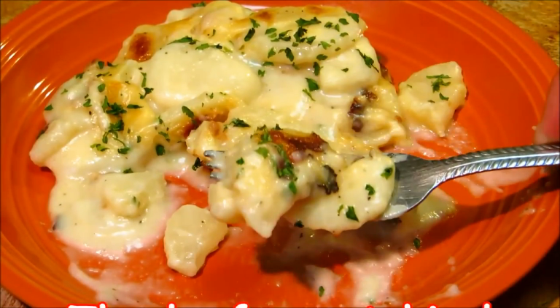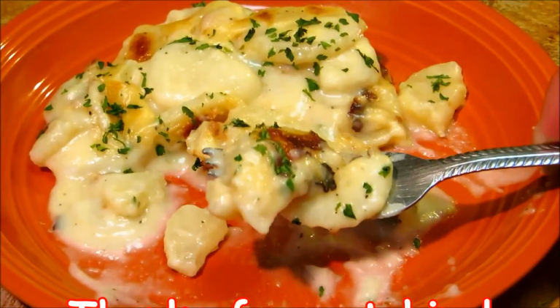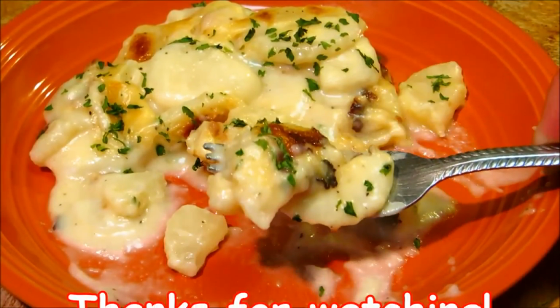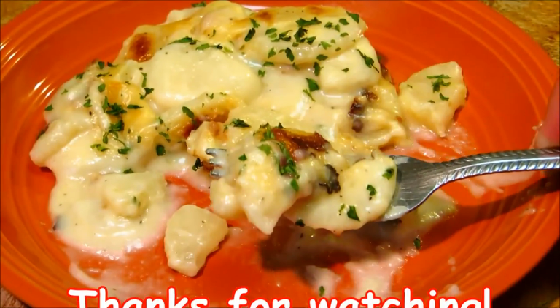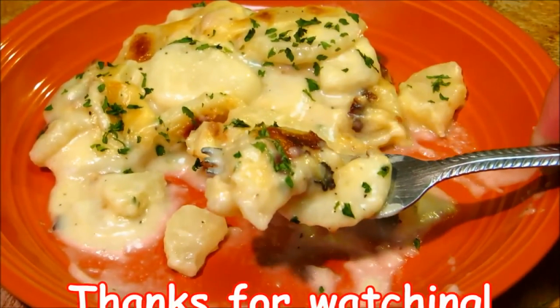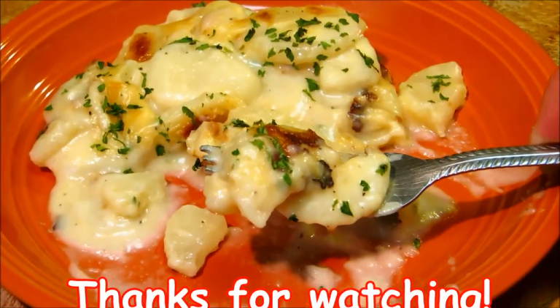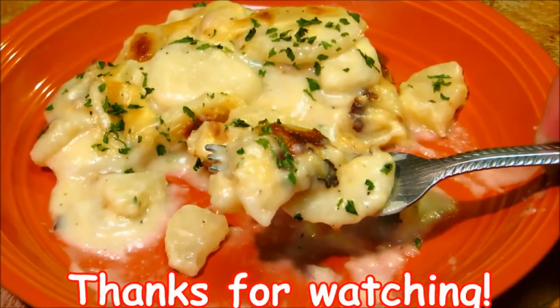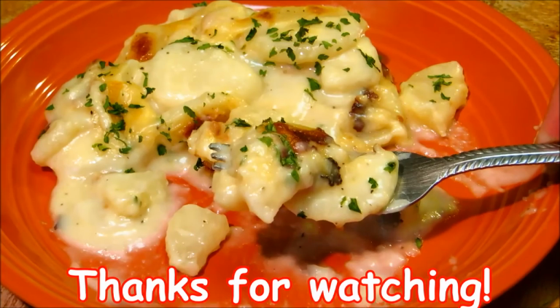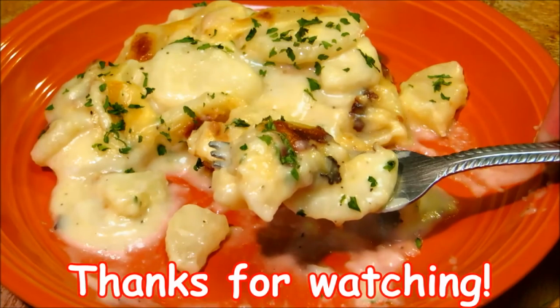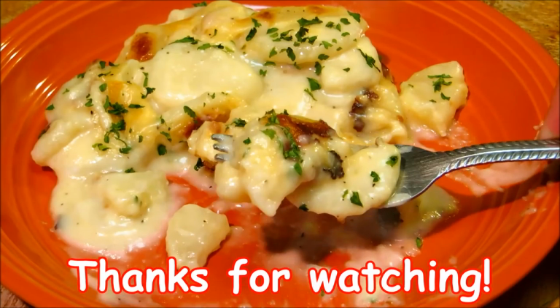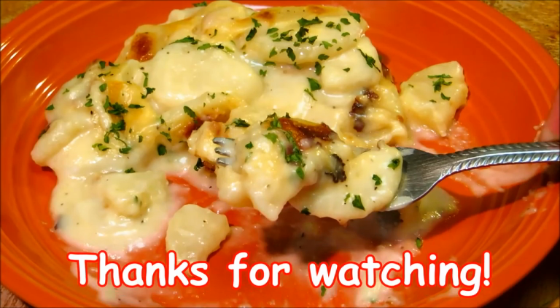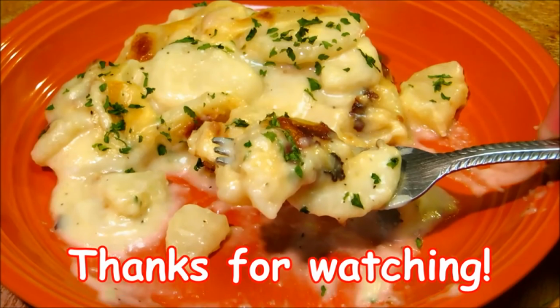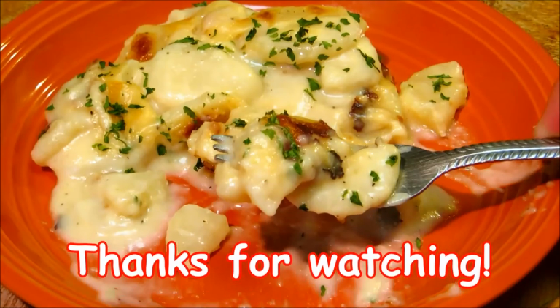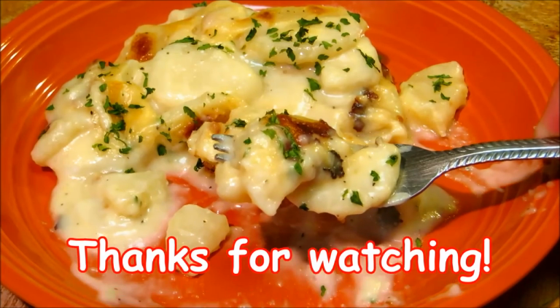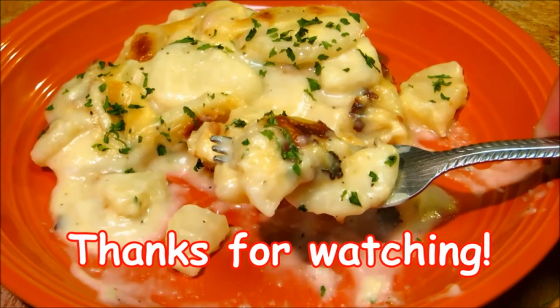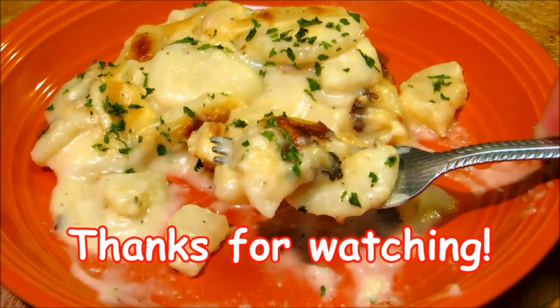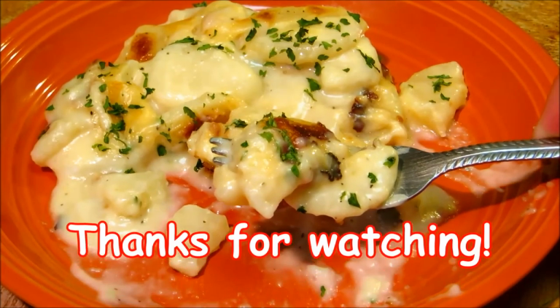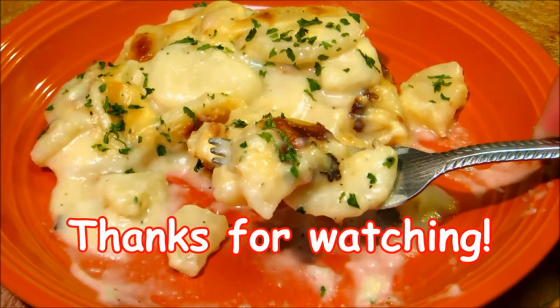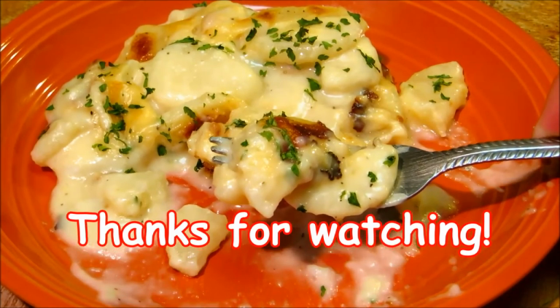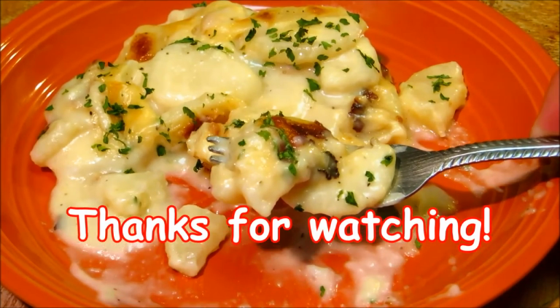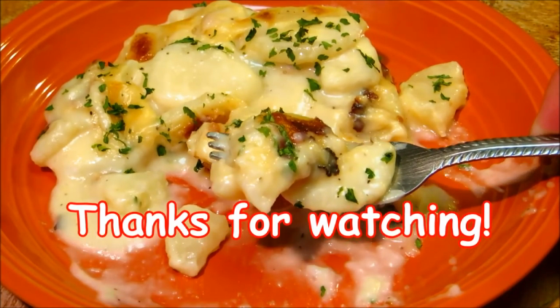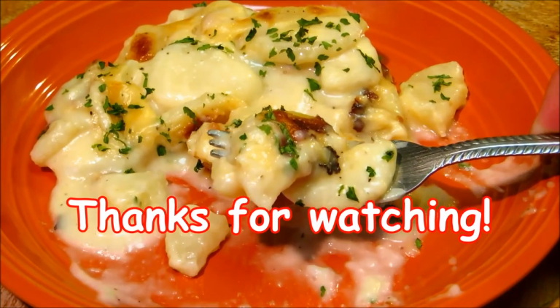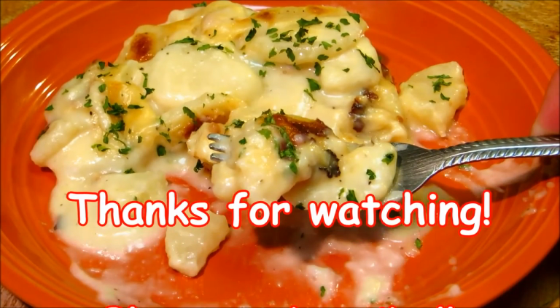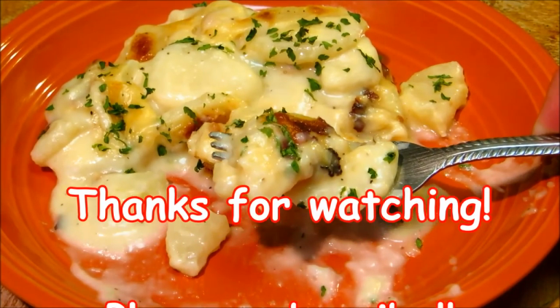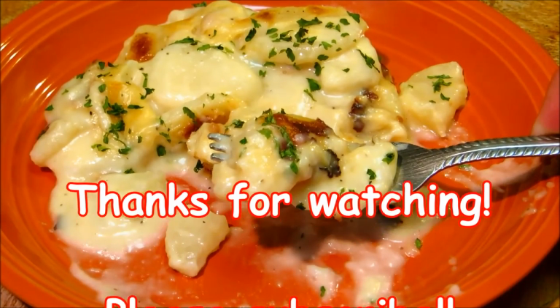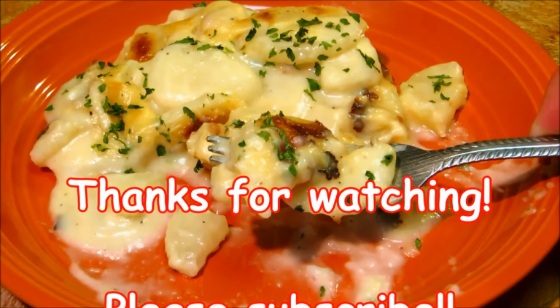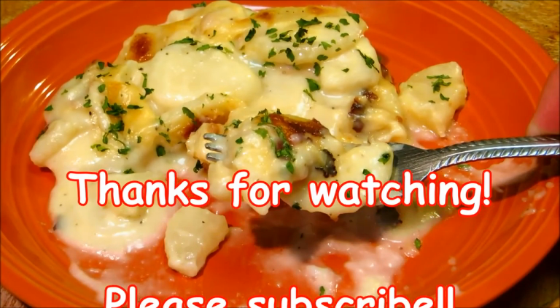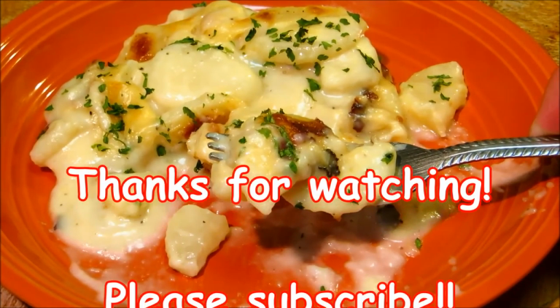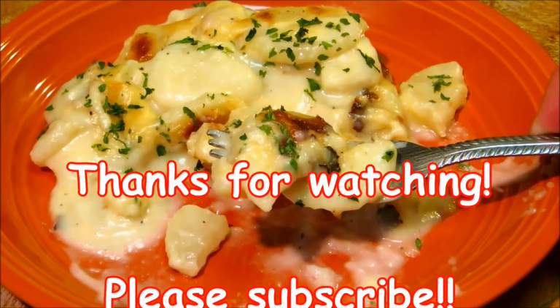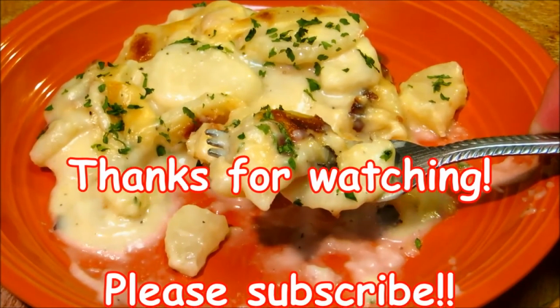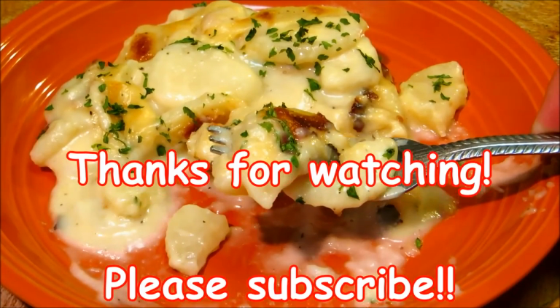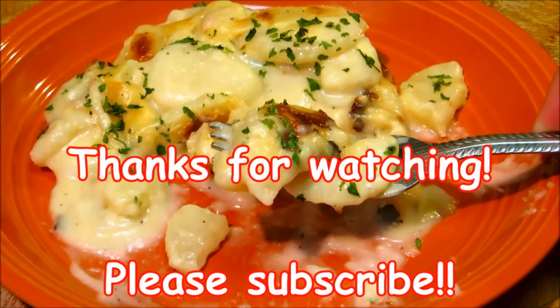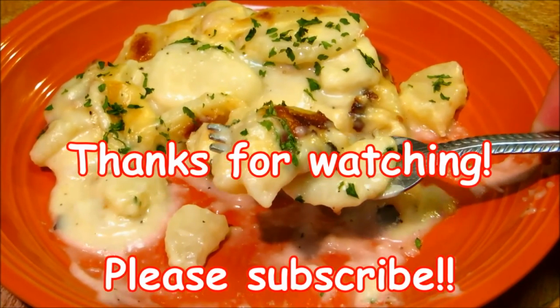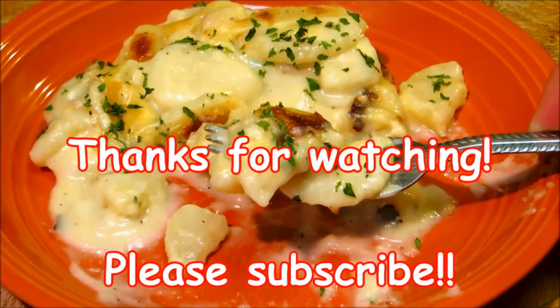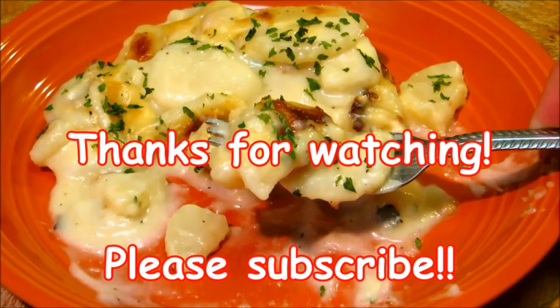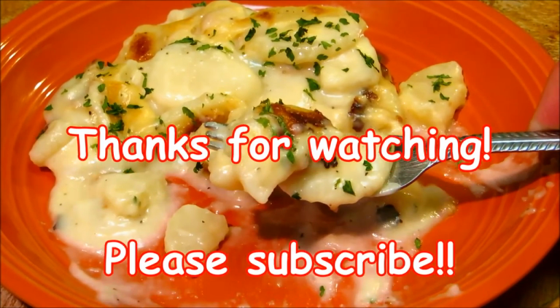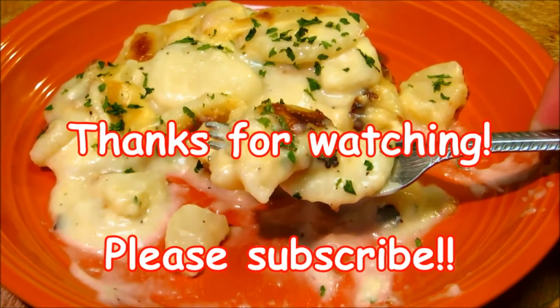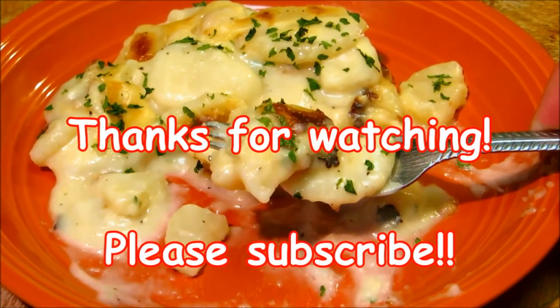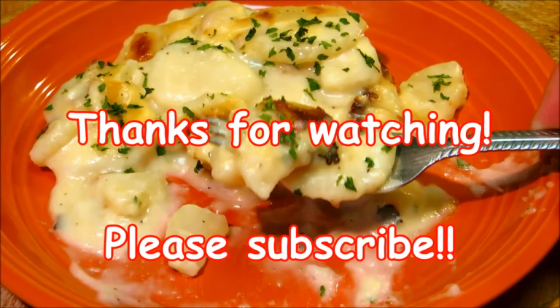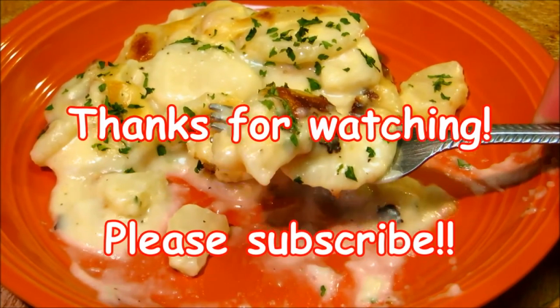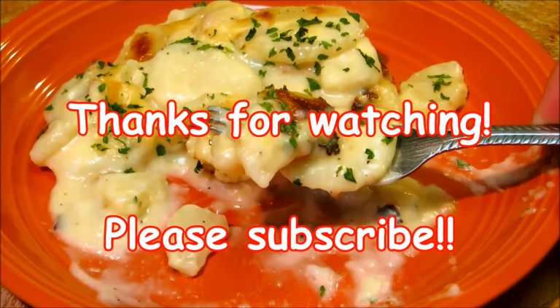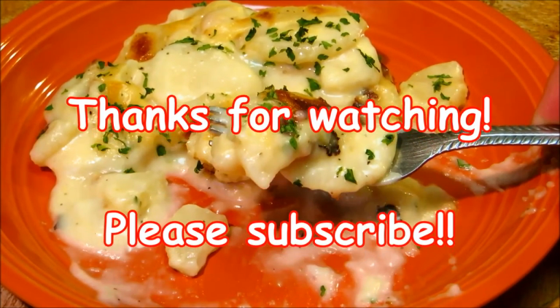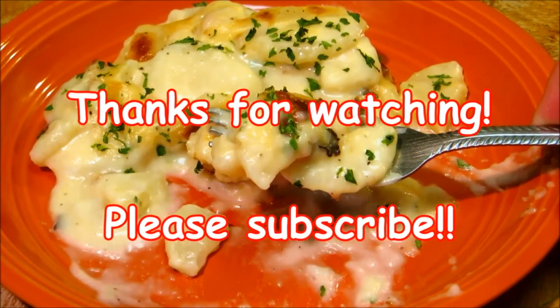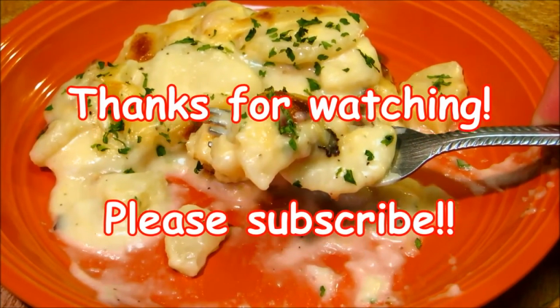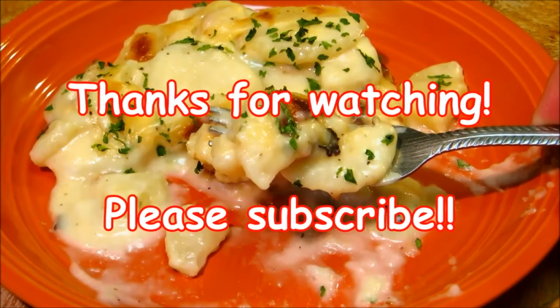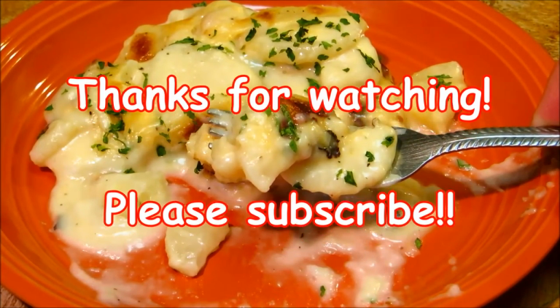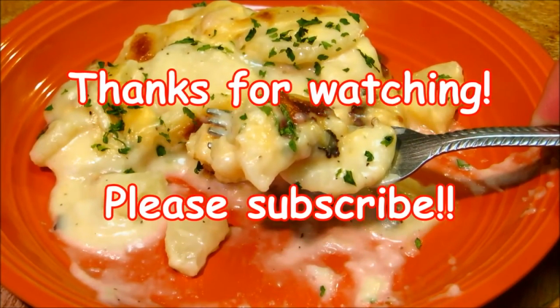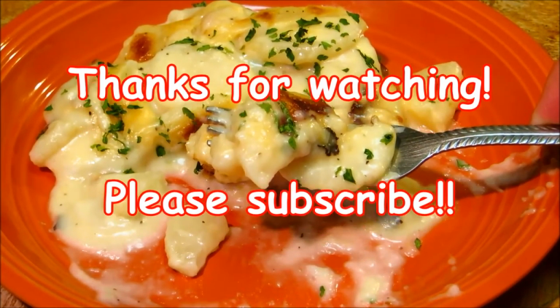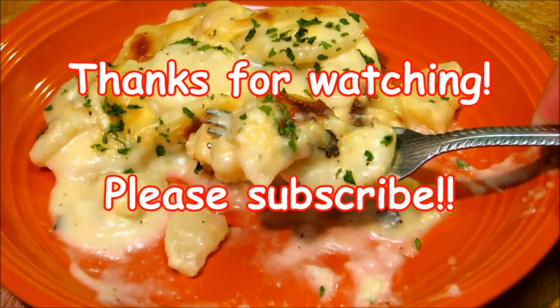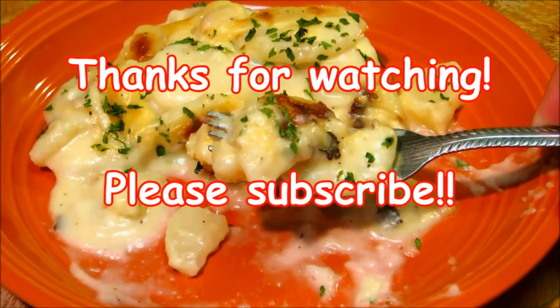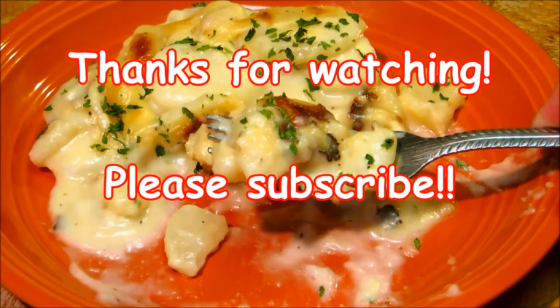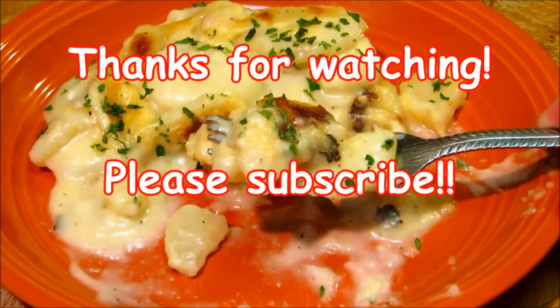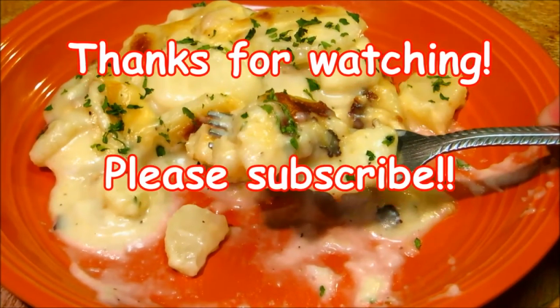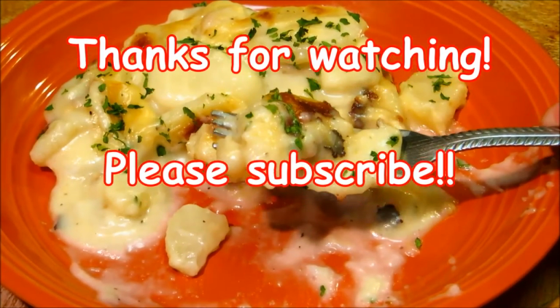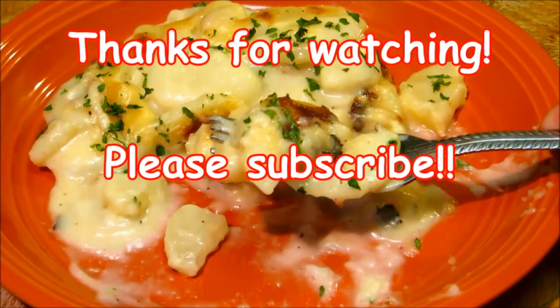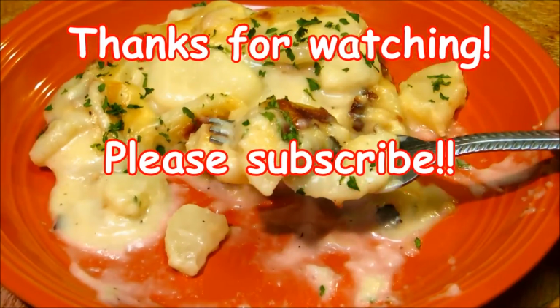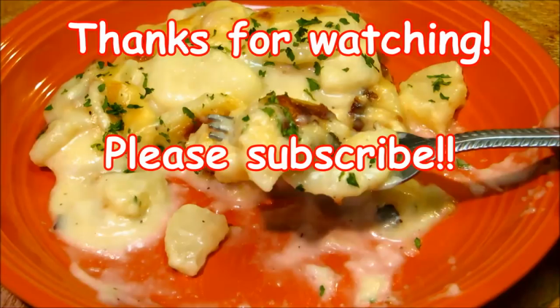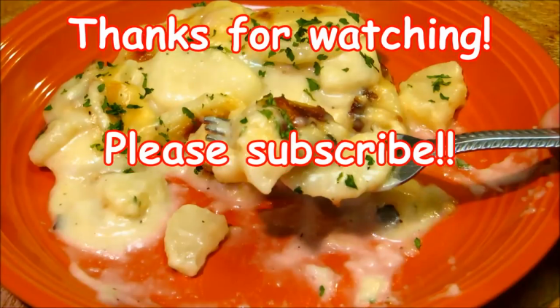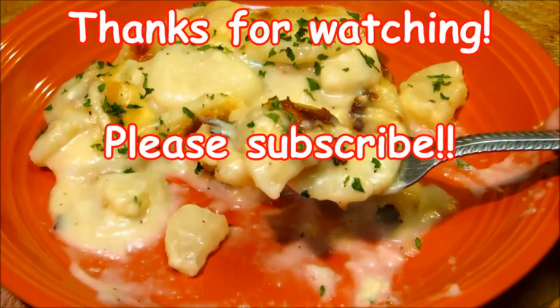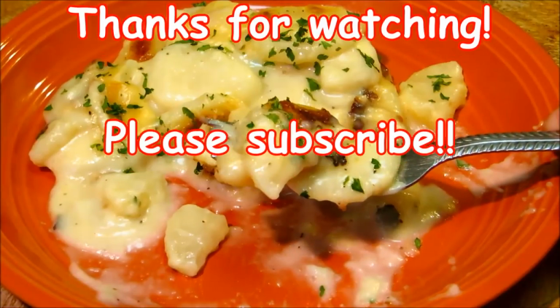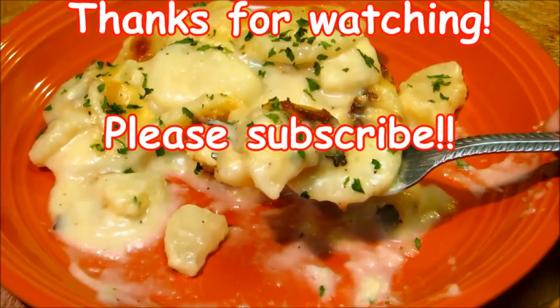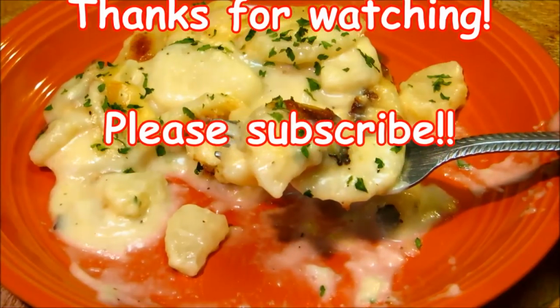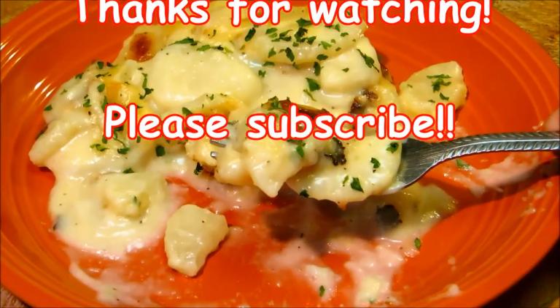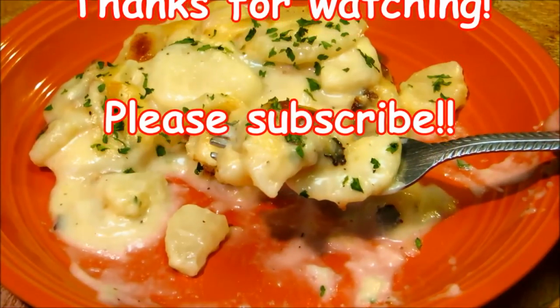Thank you guys very much for watching, and I really hope you try this. This is something very simple and it literally took ten minutes to make.